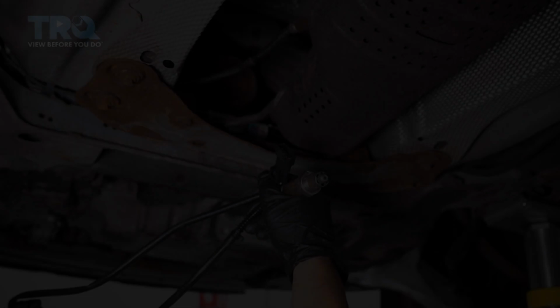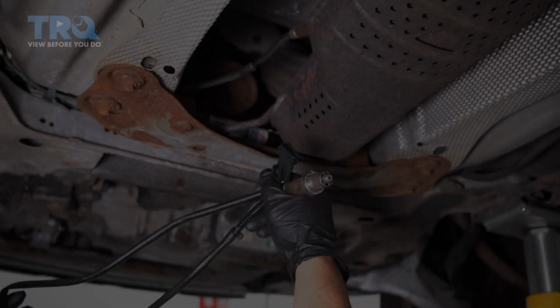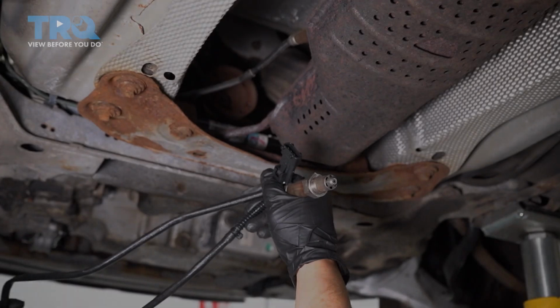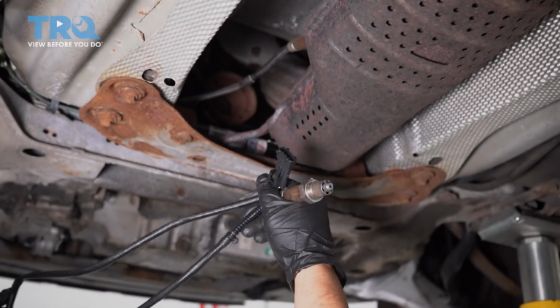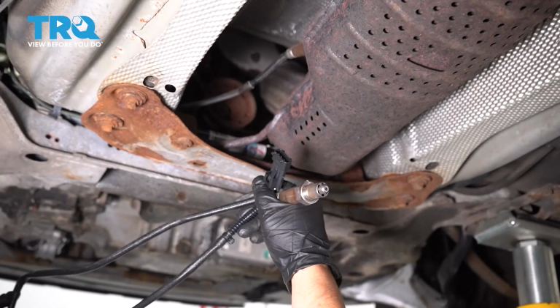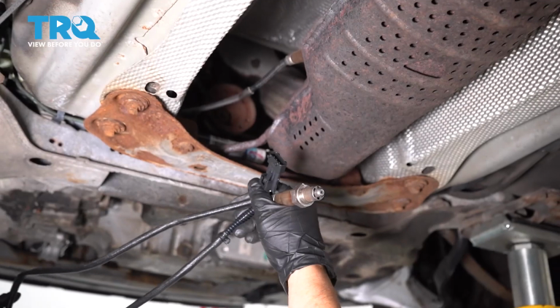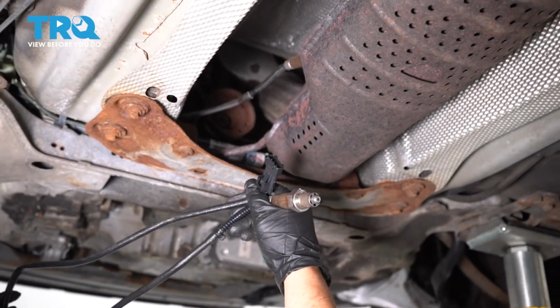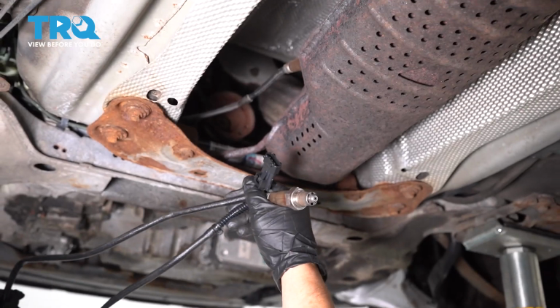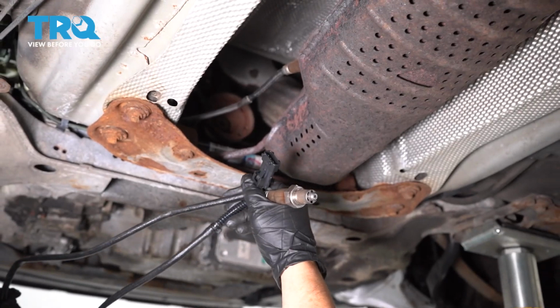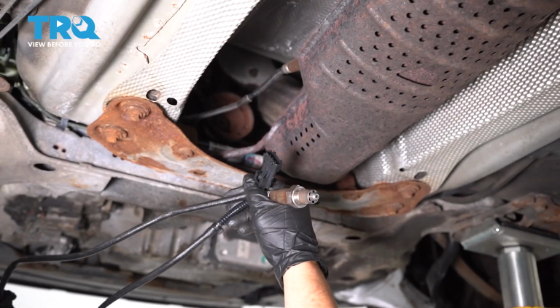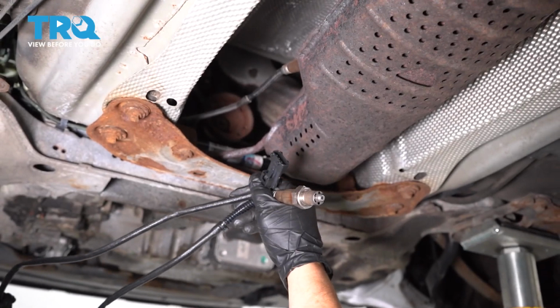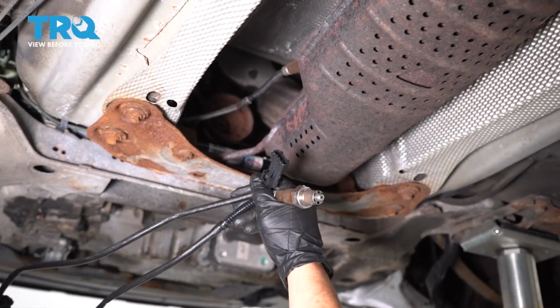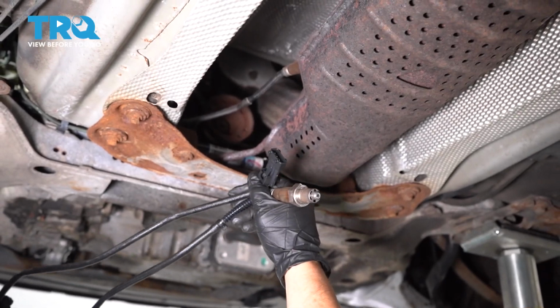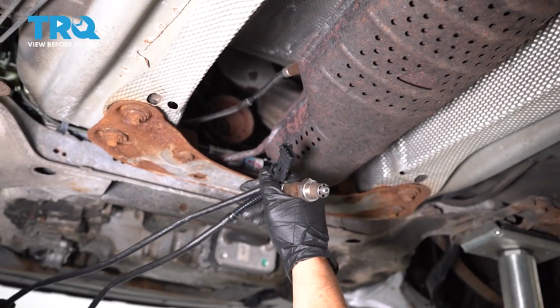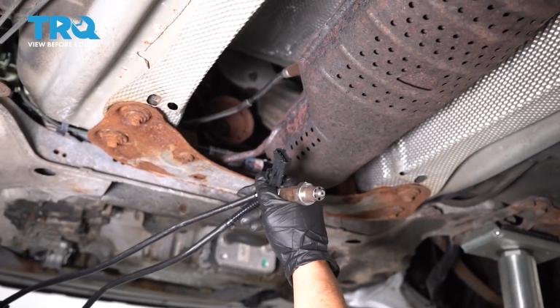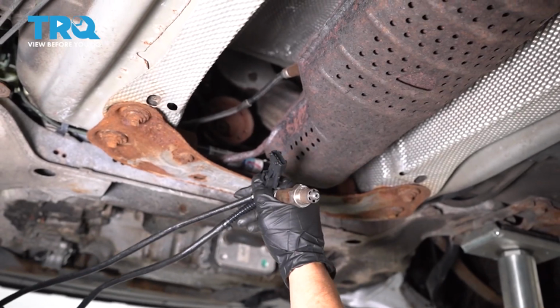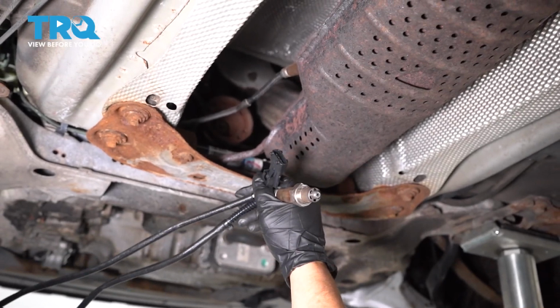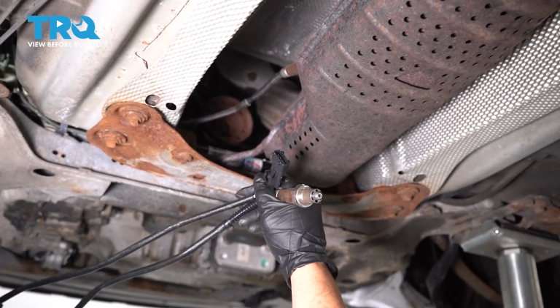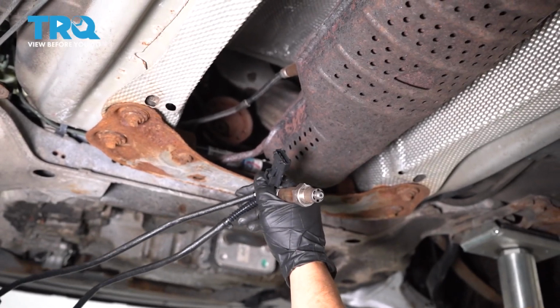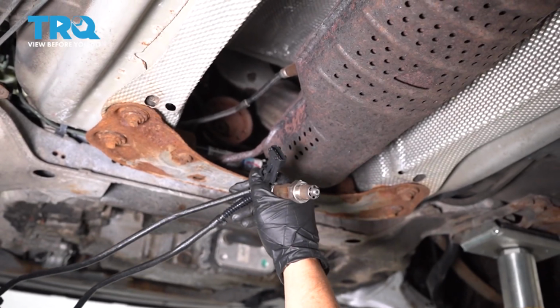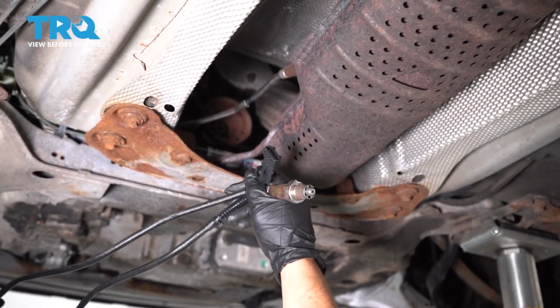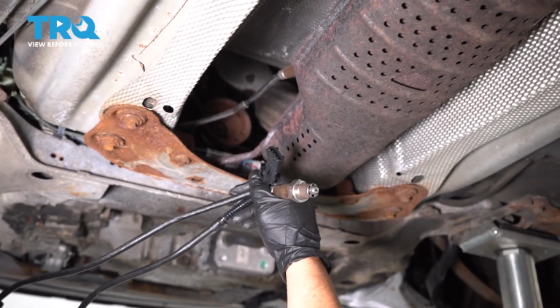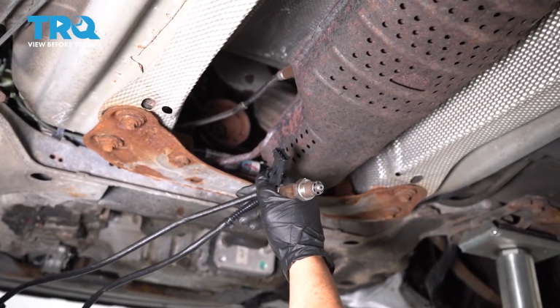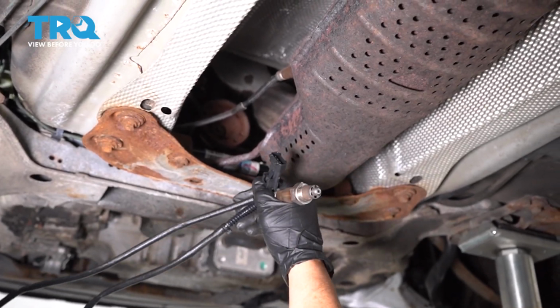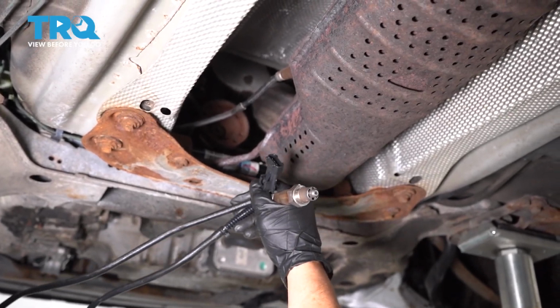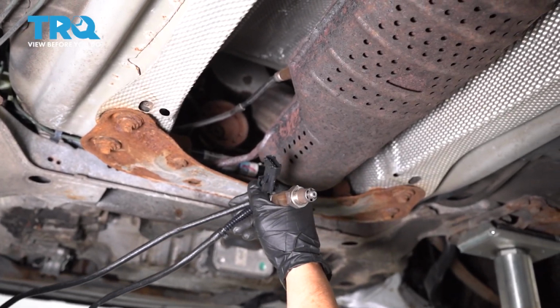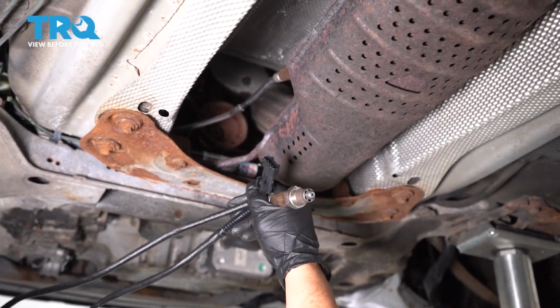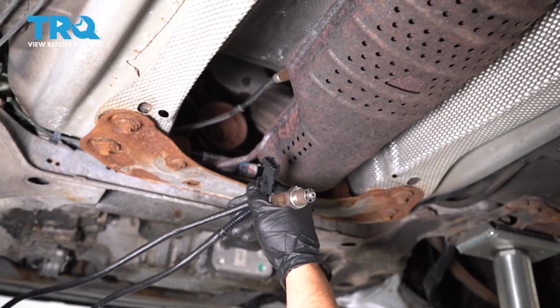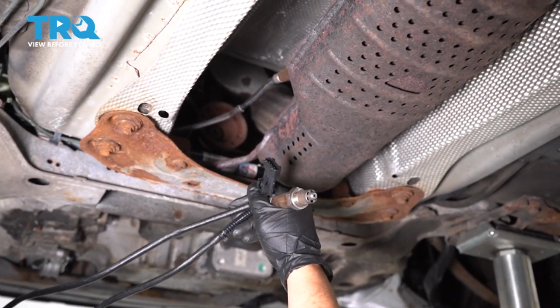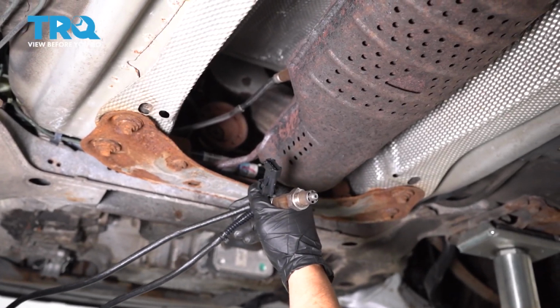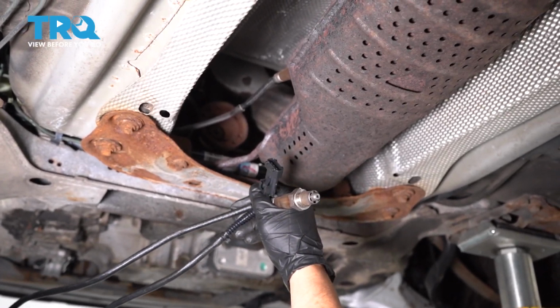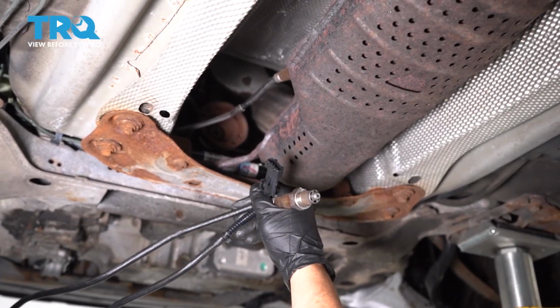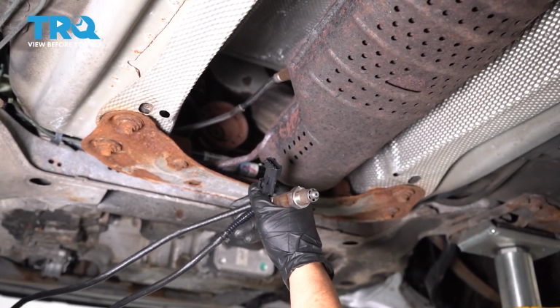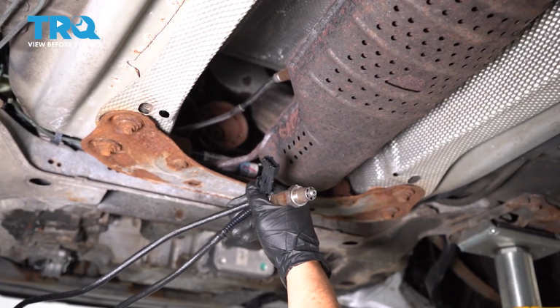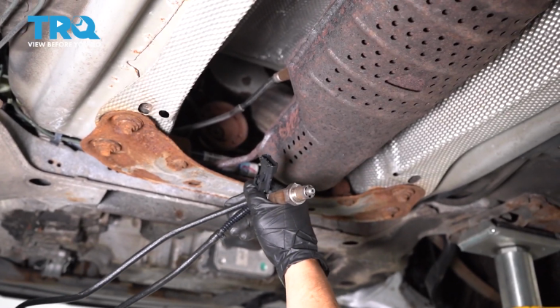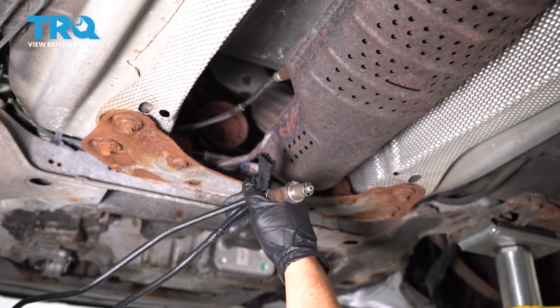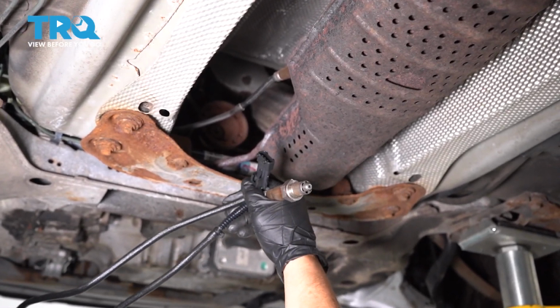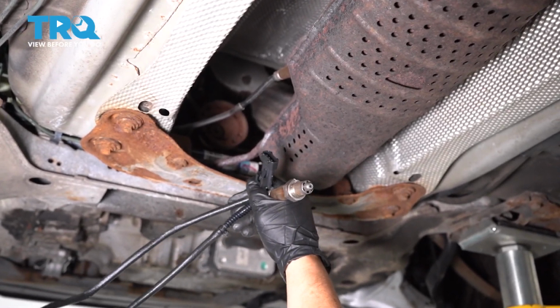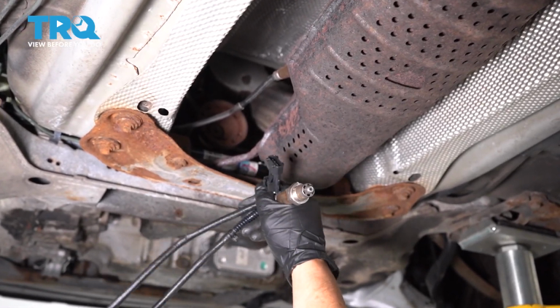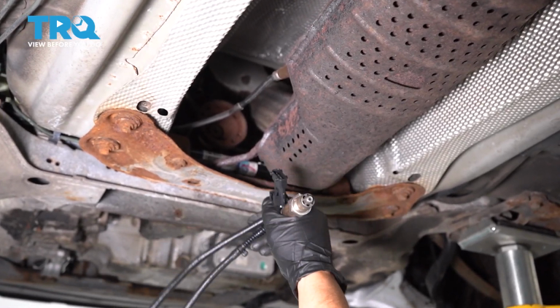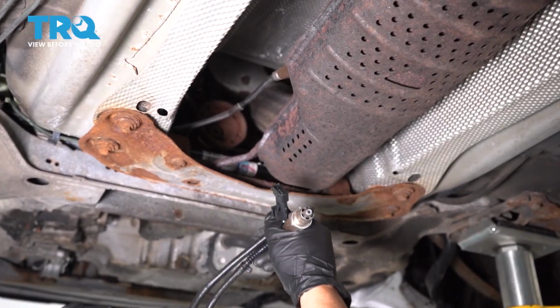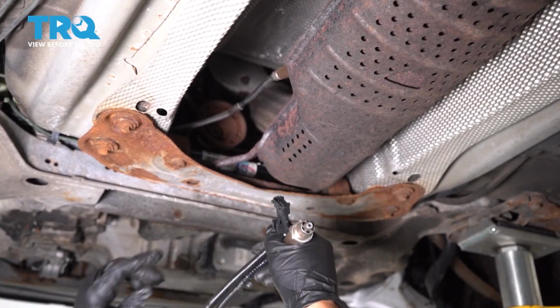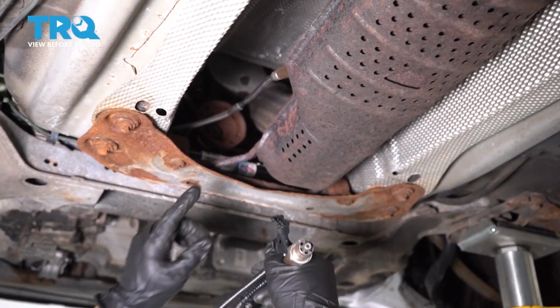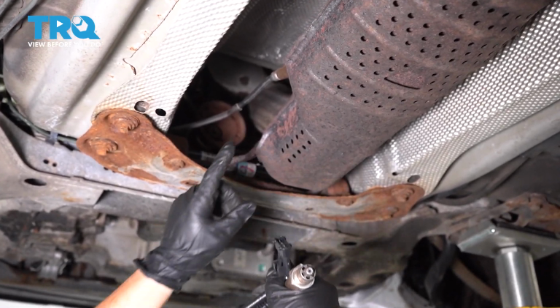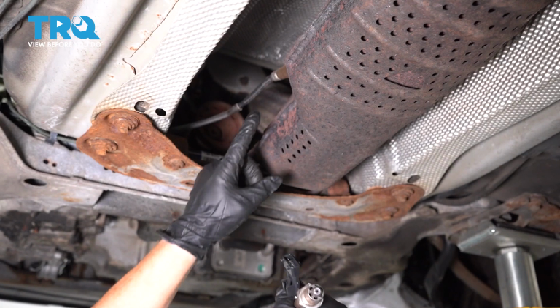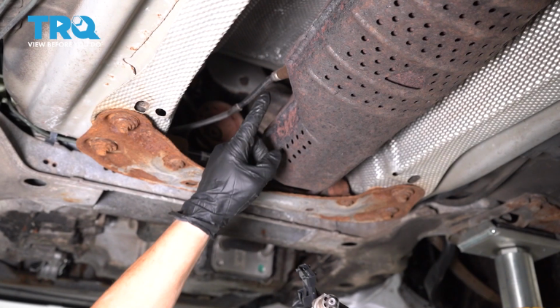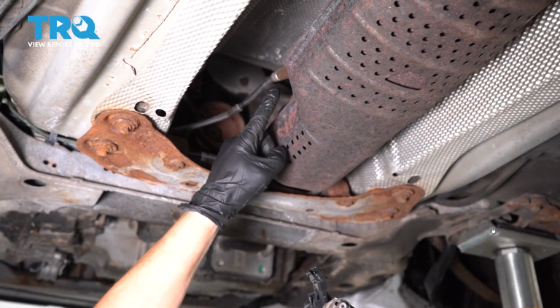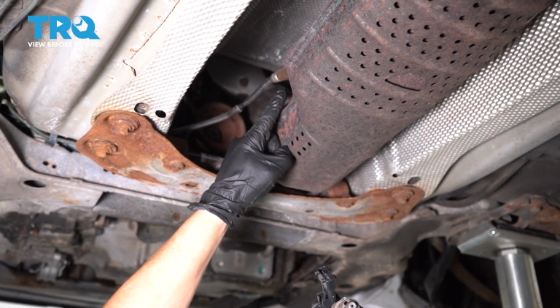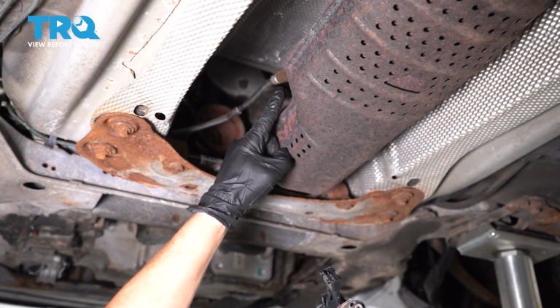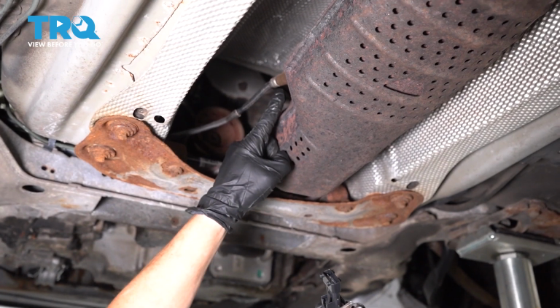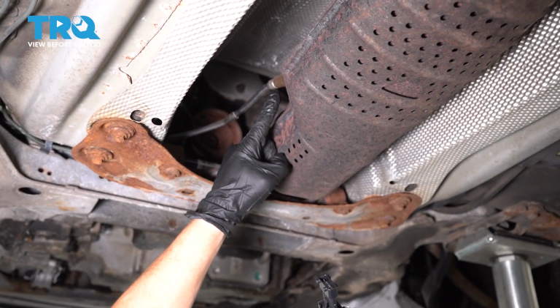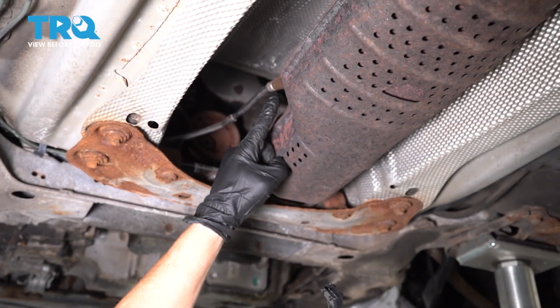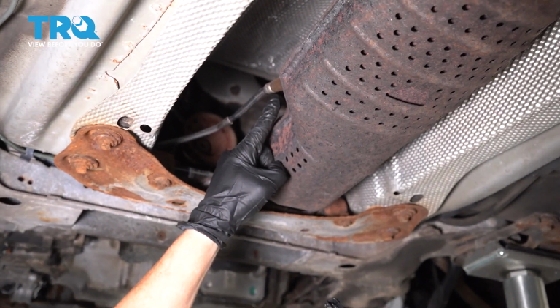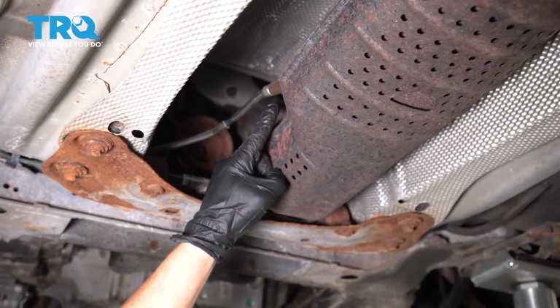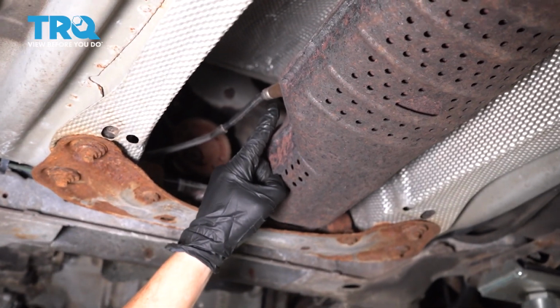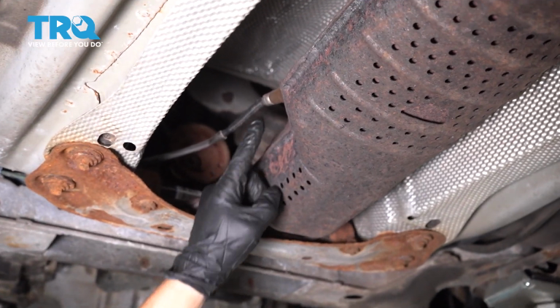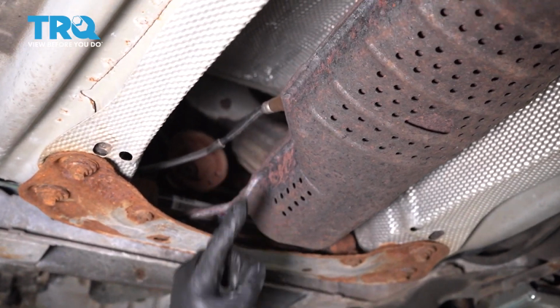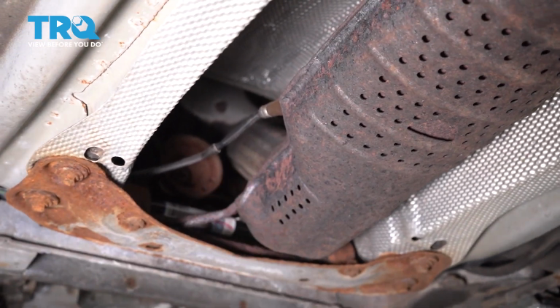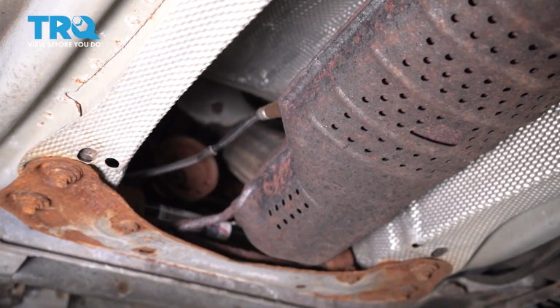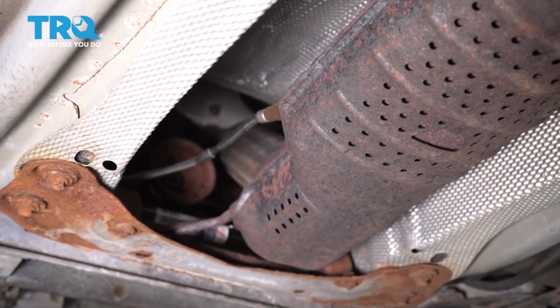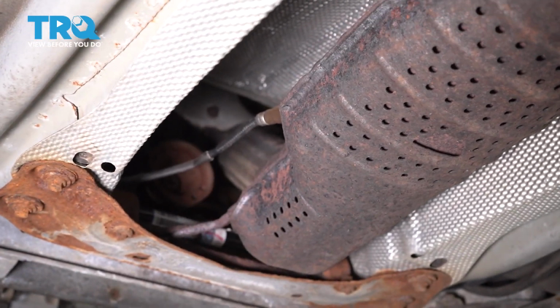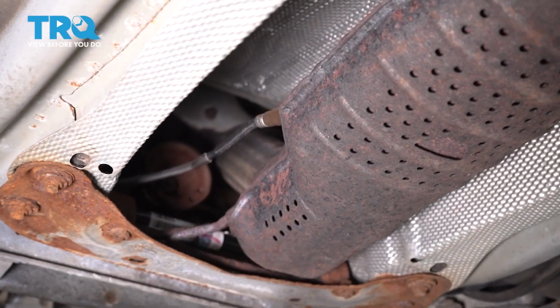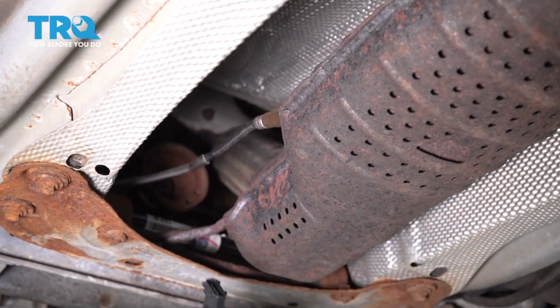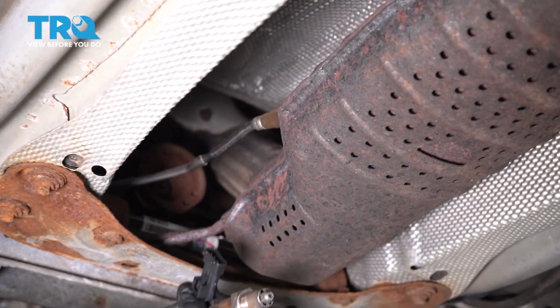In this video, we're going to show you the location and how to replace the downstream O2 sensor, which is located right here above the converter.